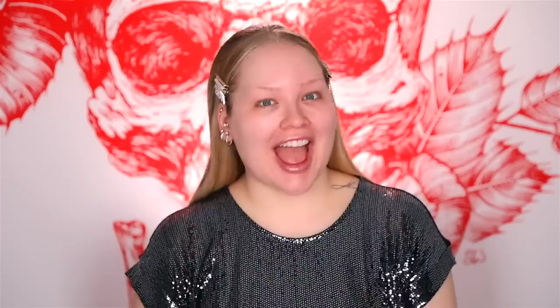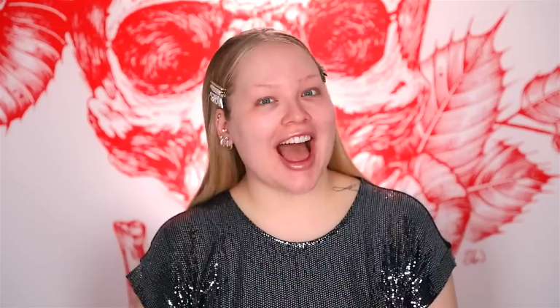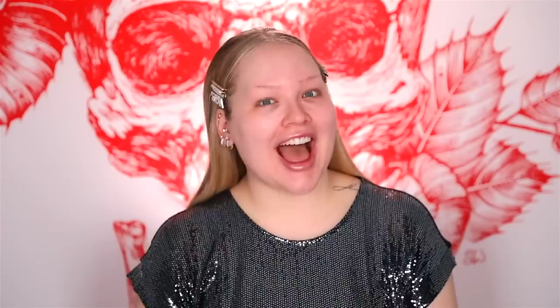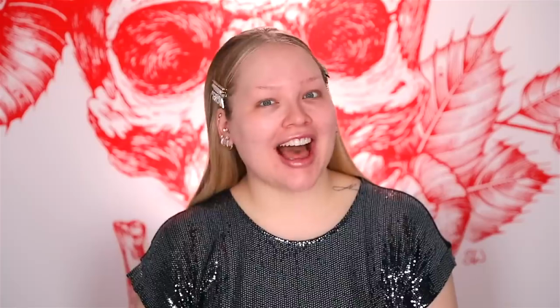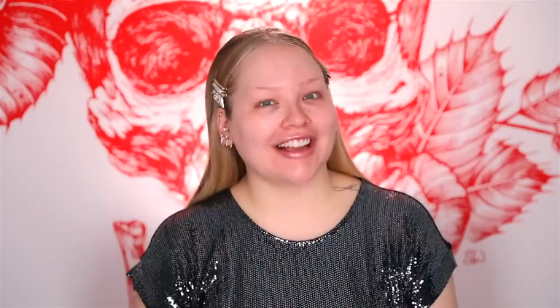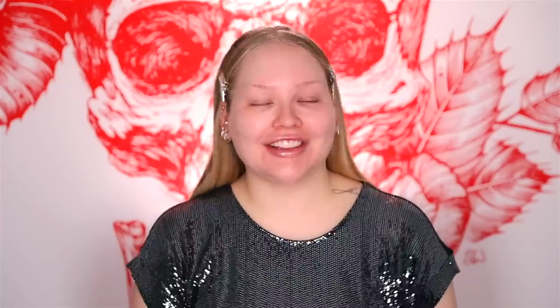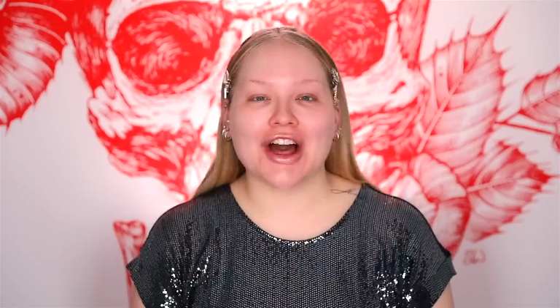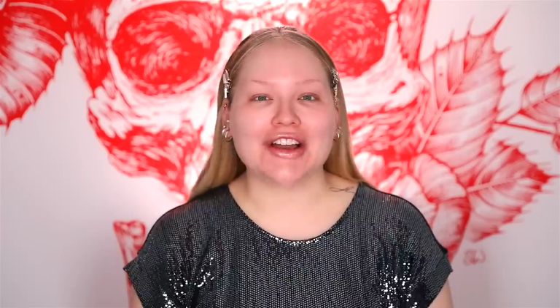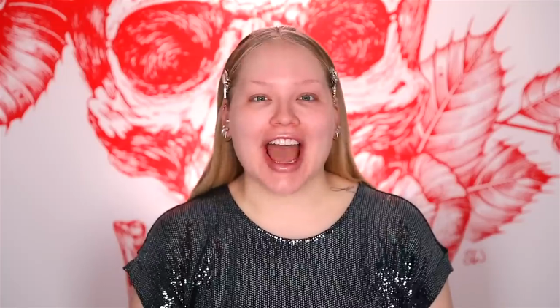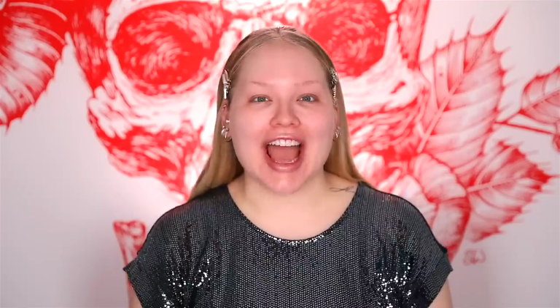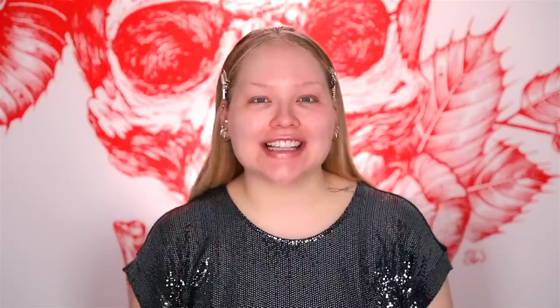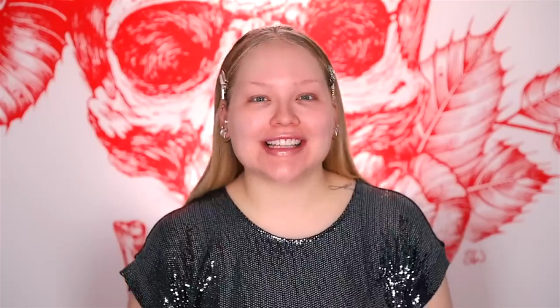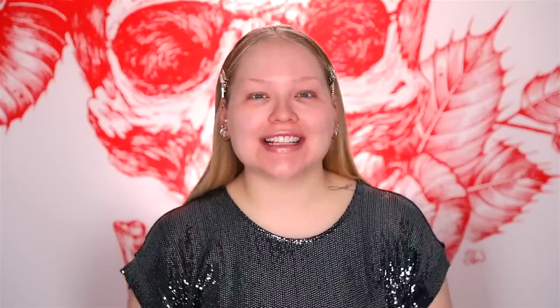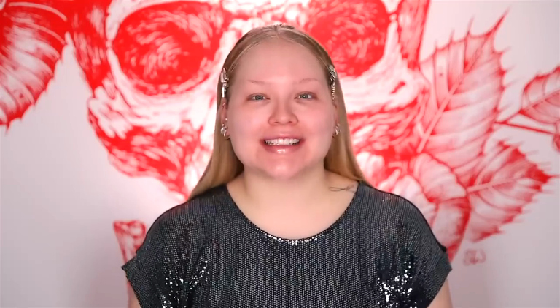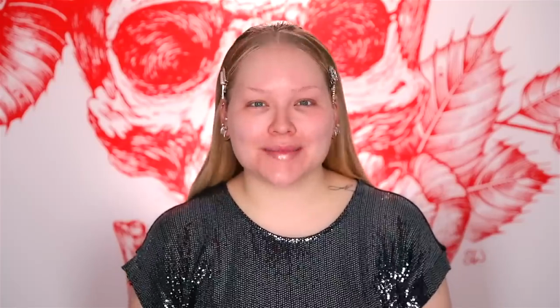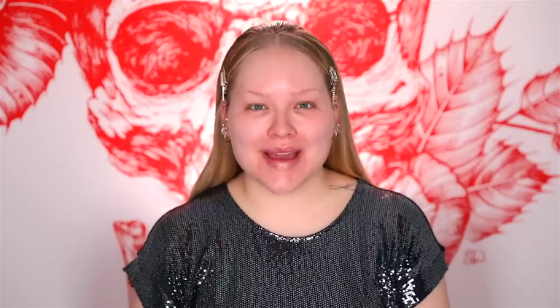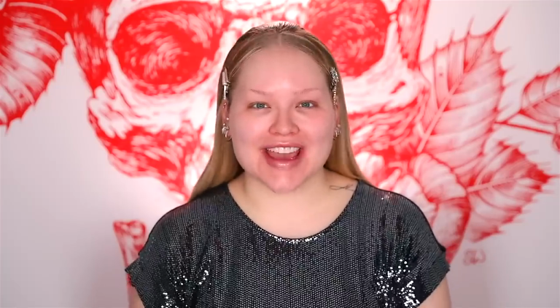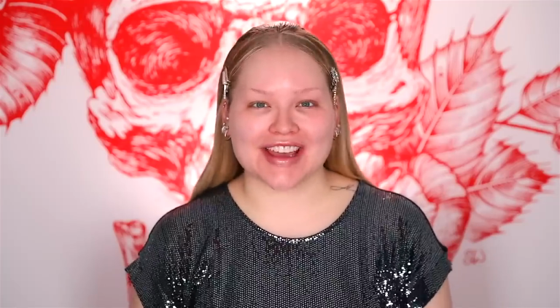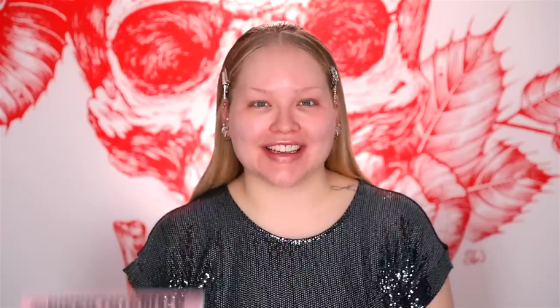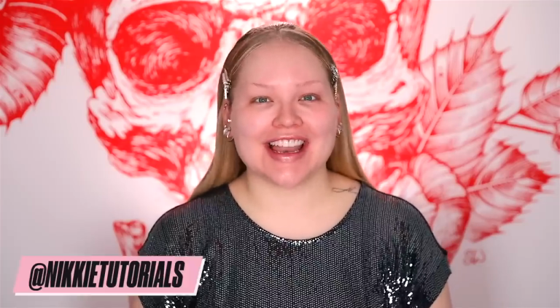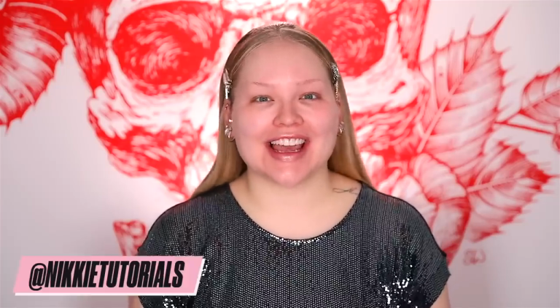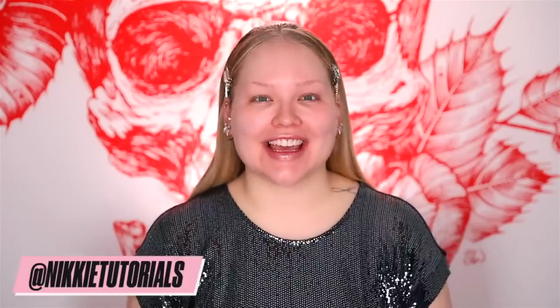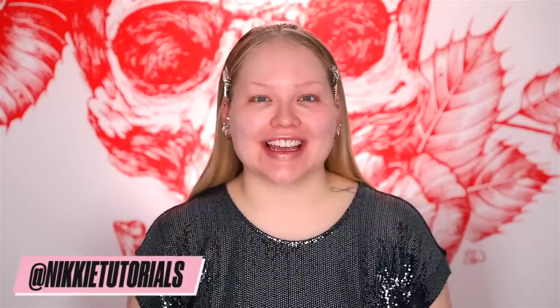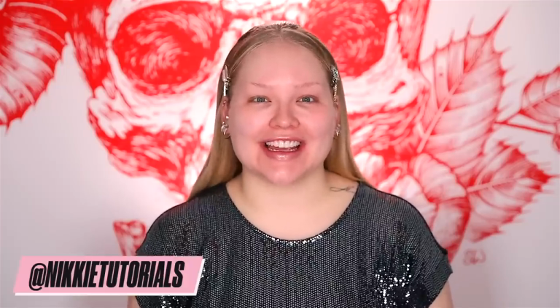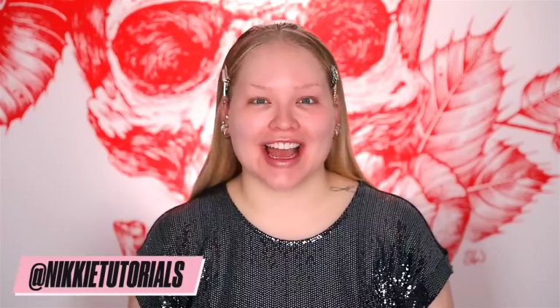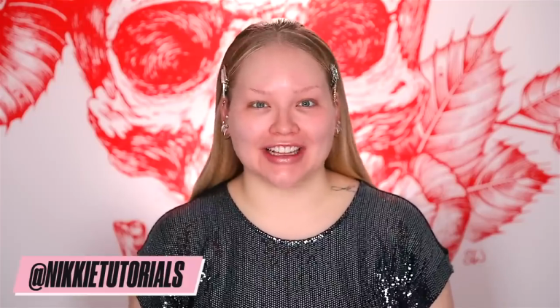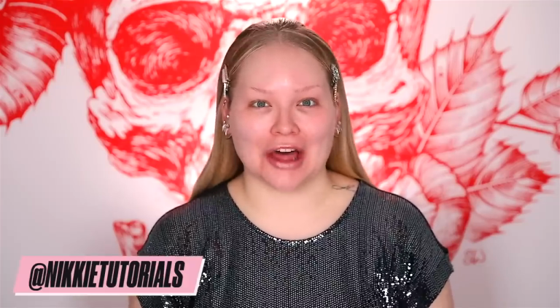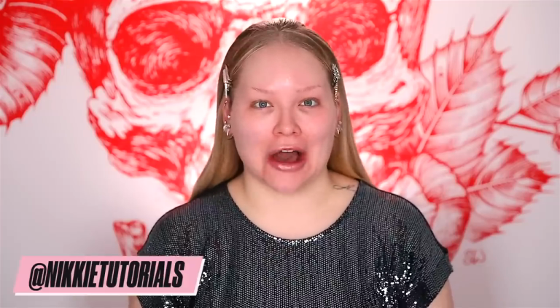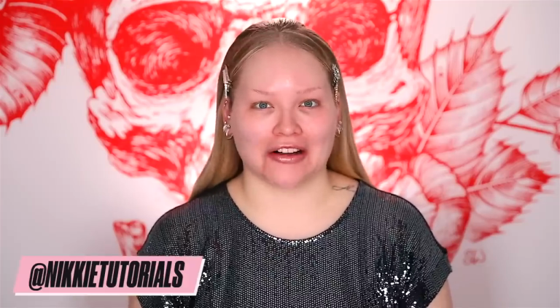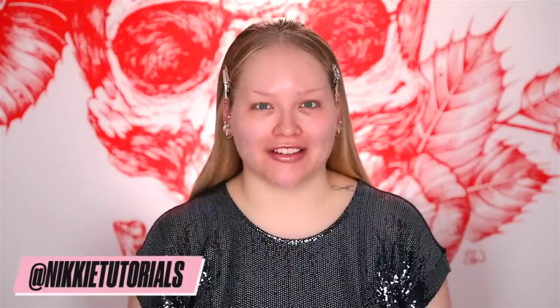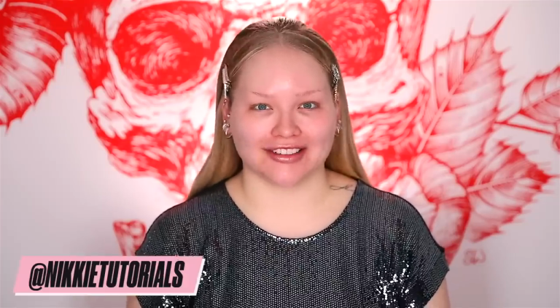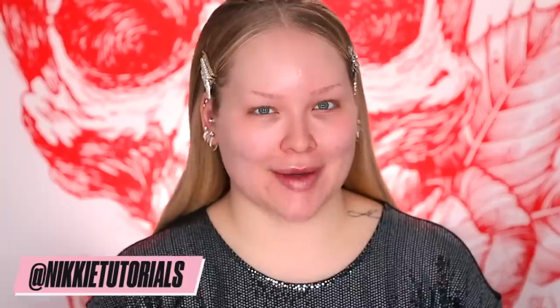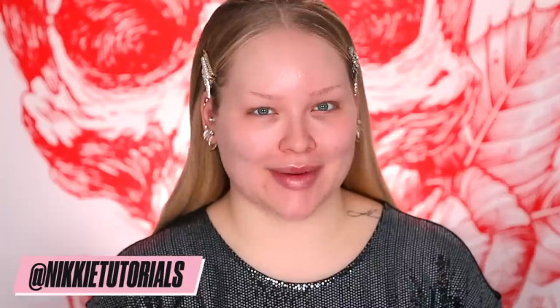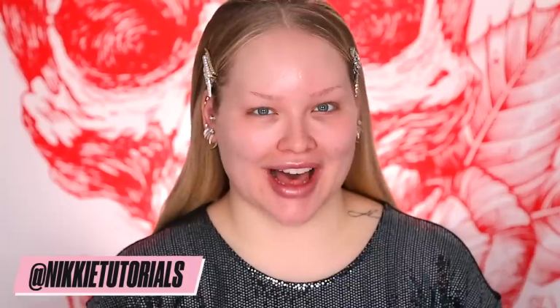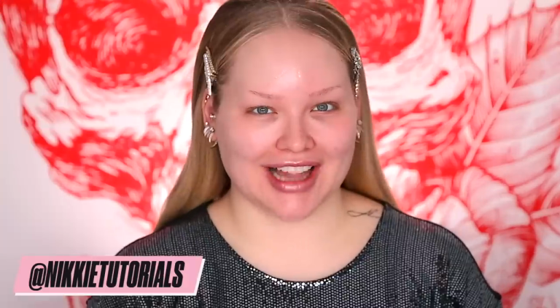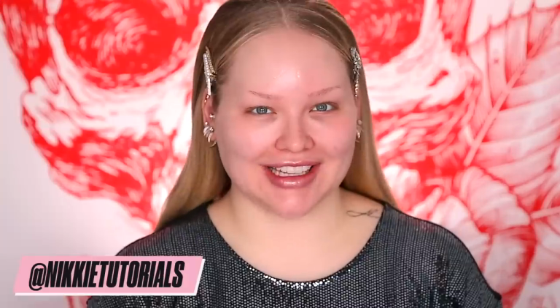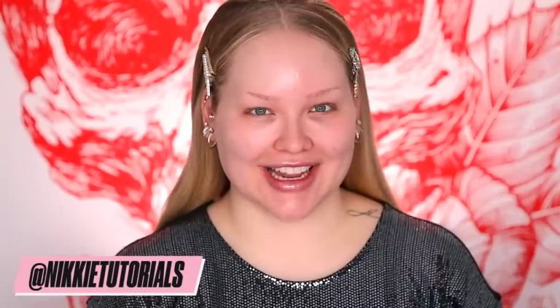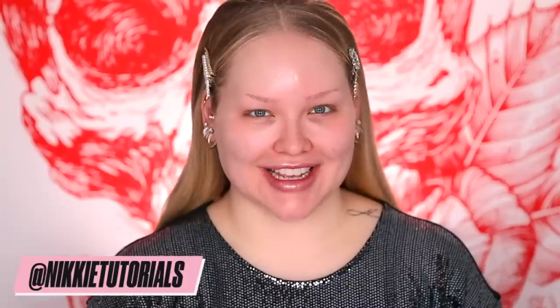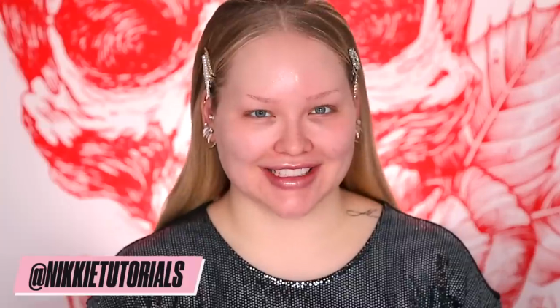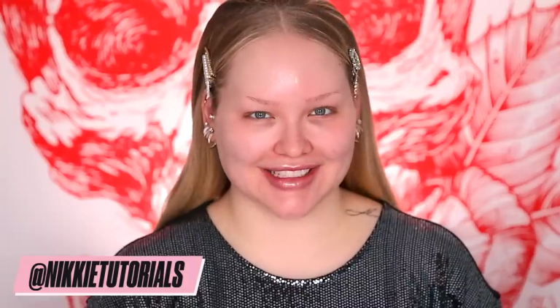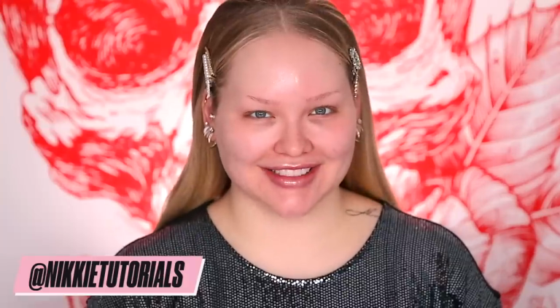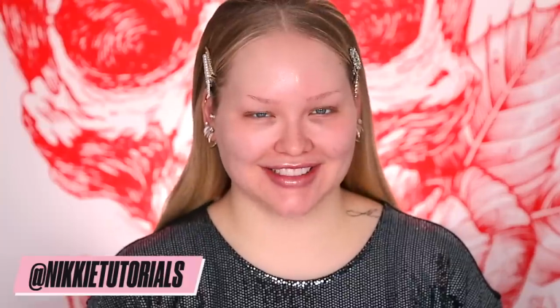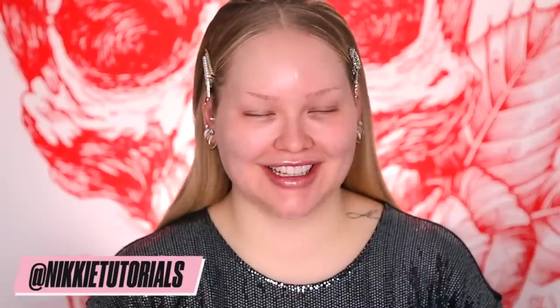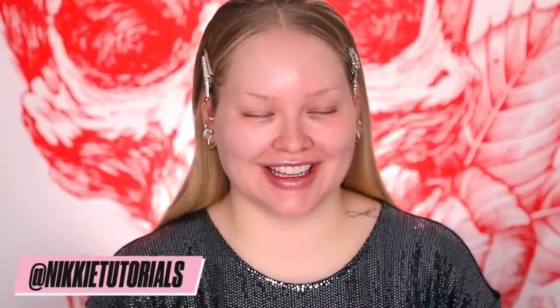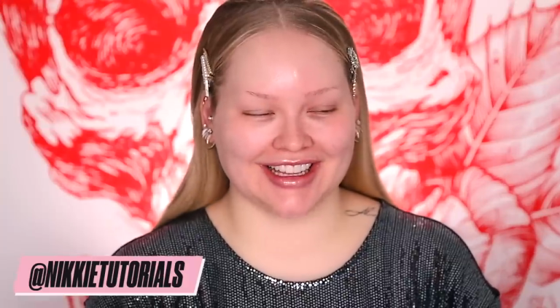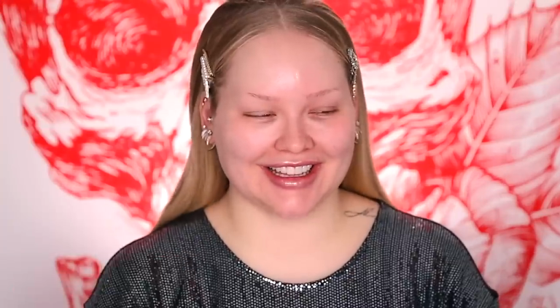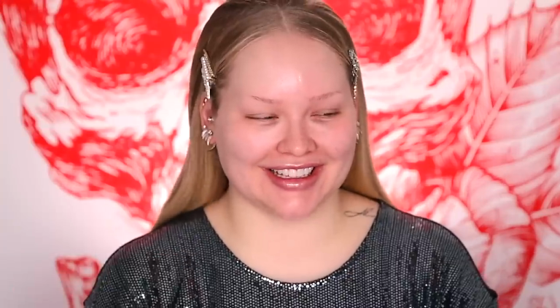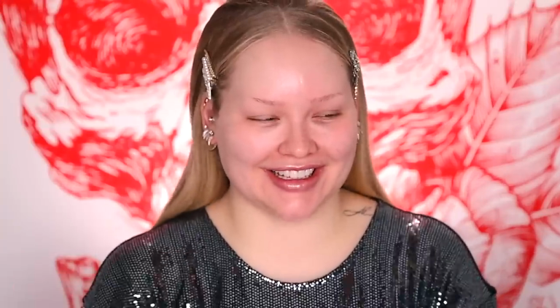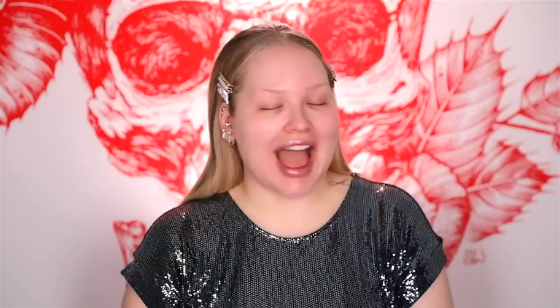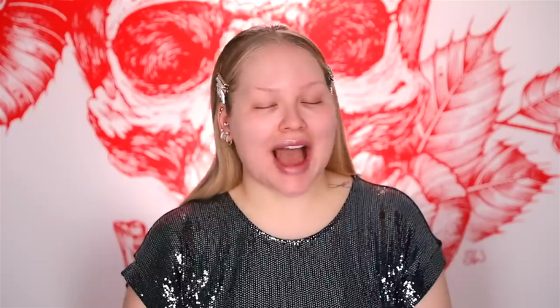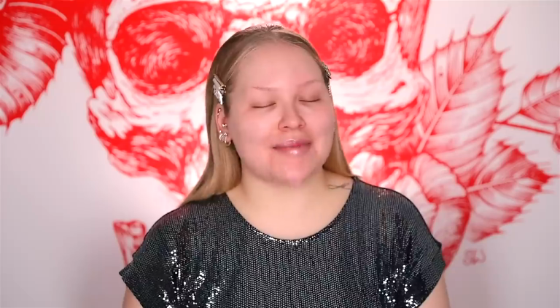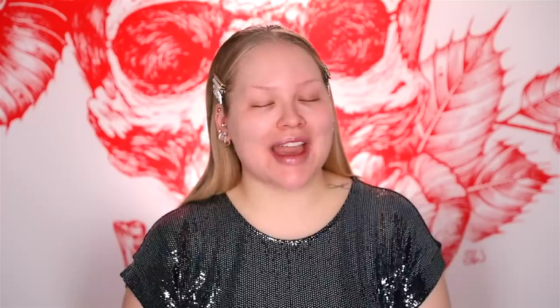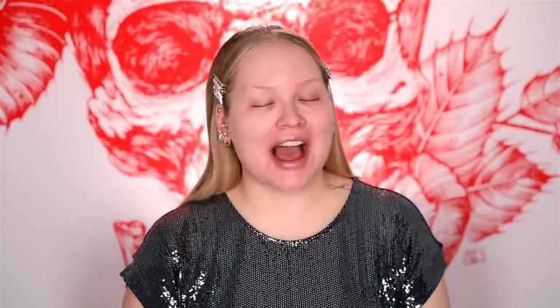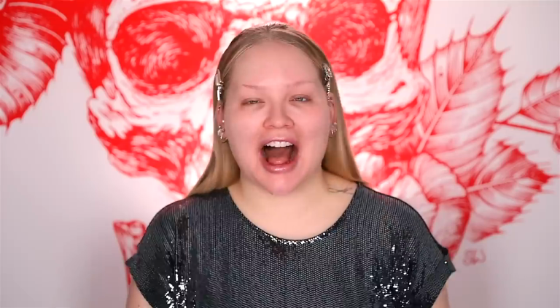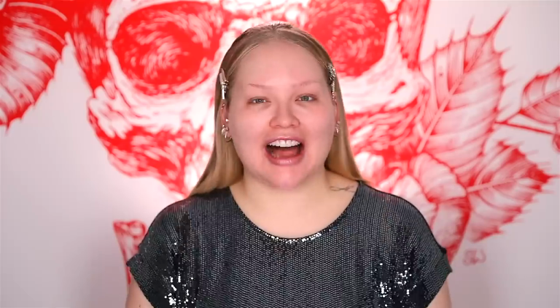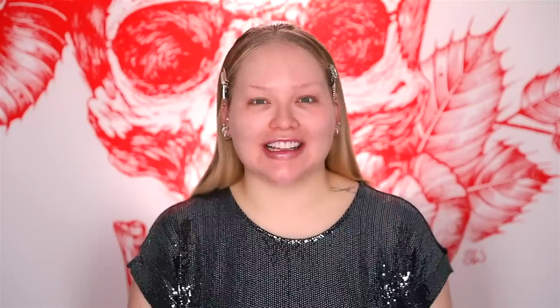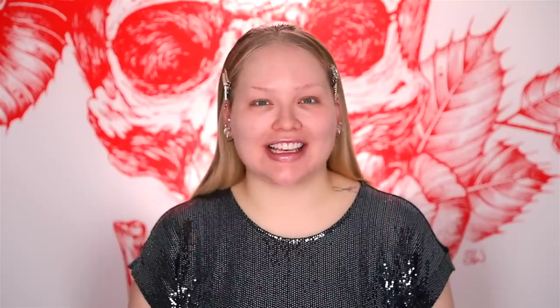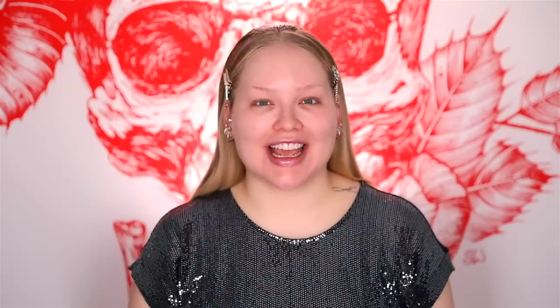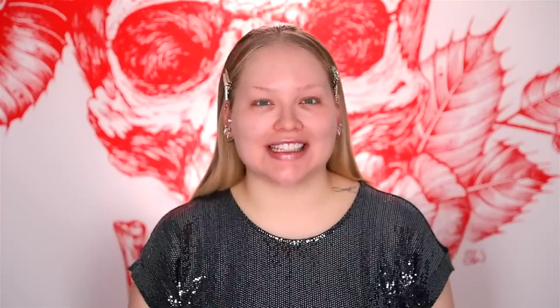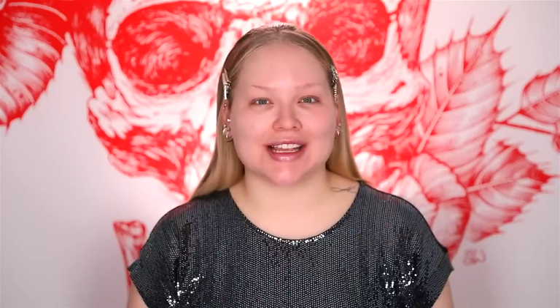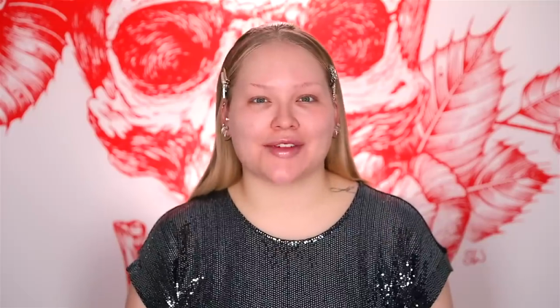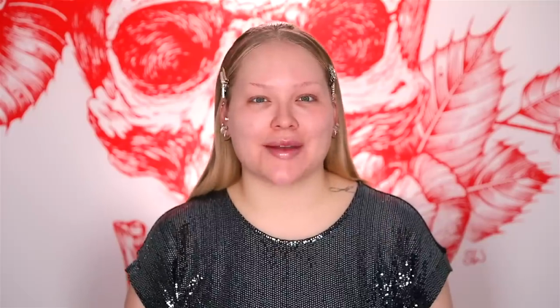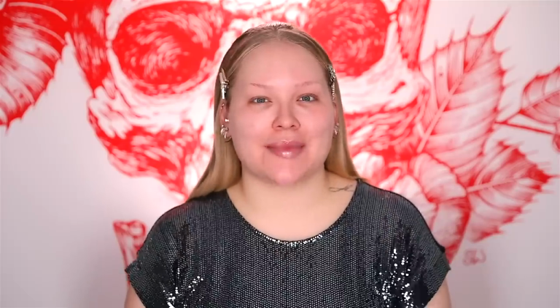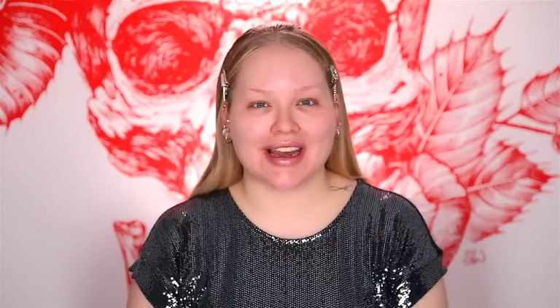Hello guys, it's me Nikki. Happy holidays, everybody.